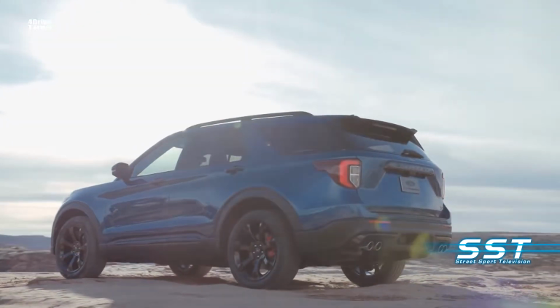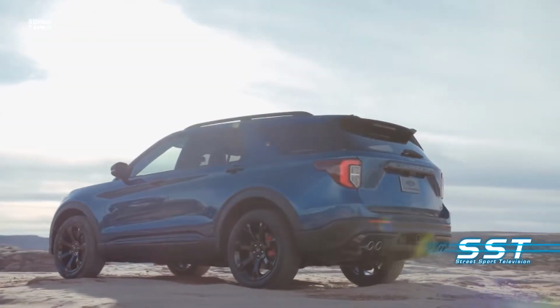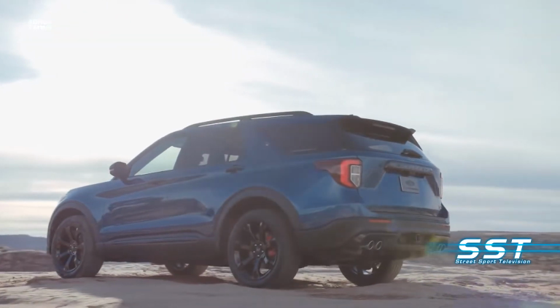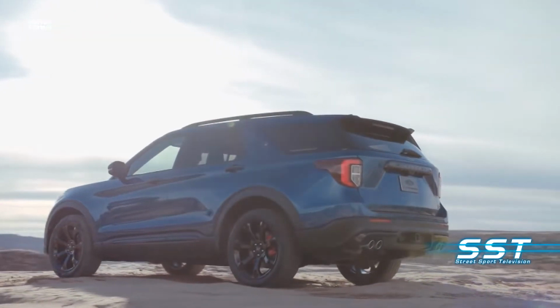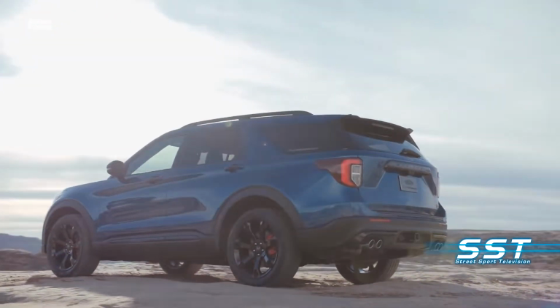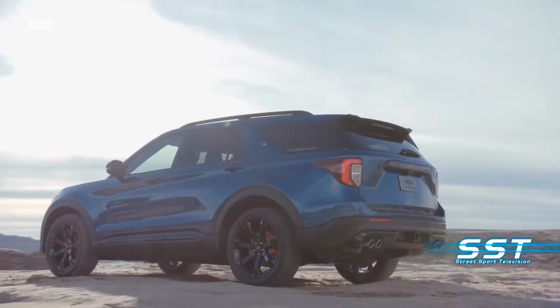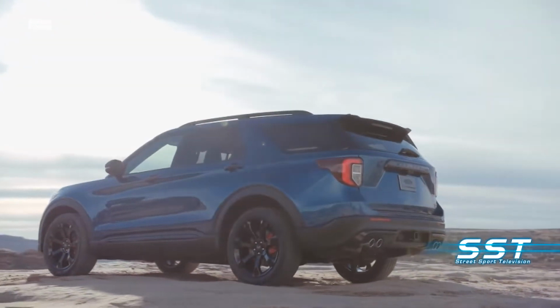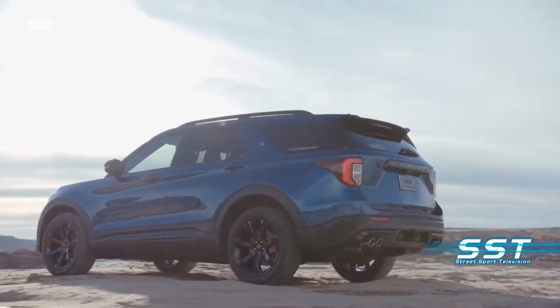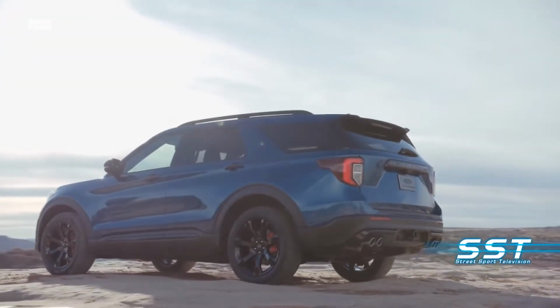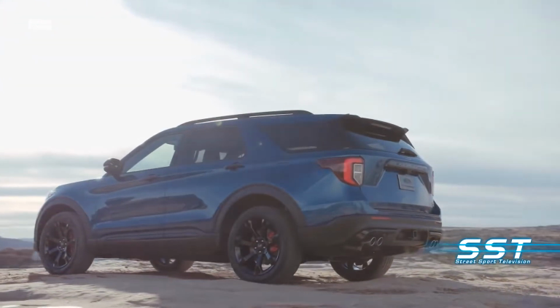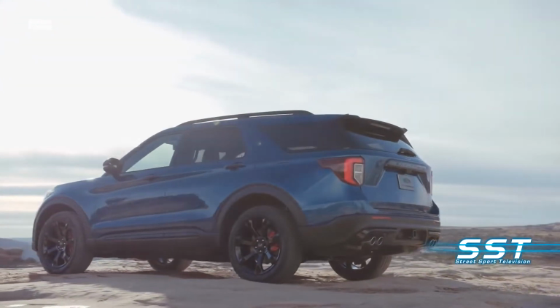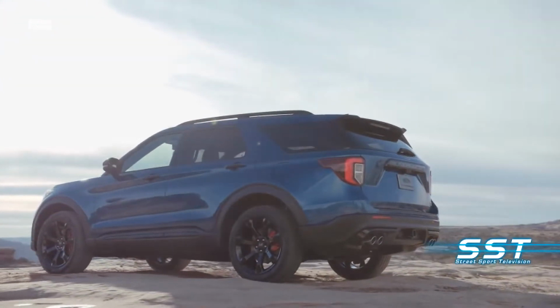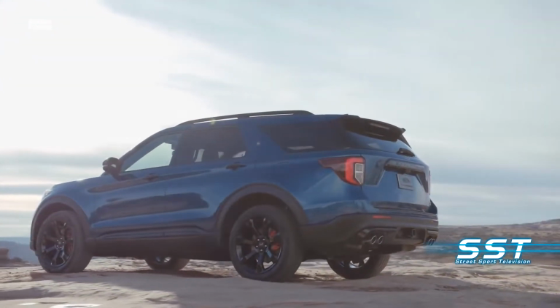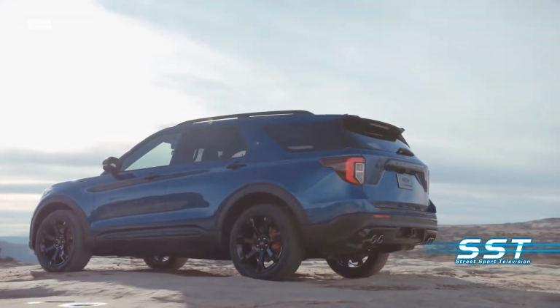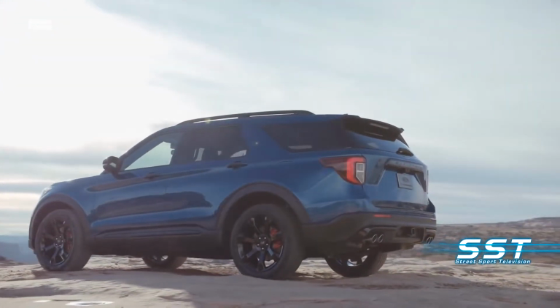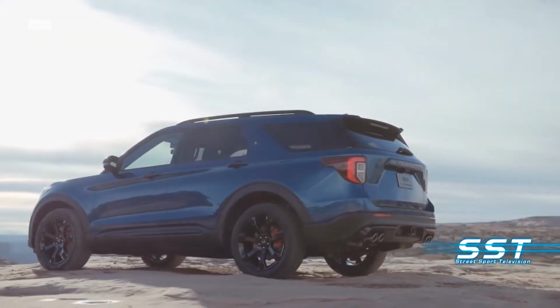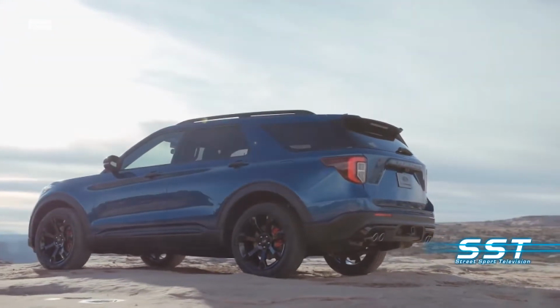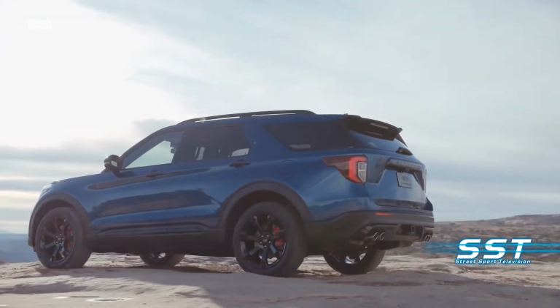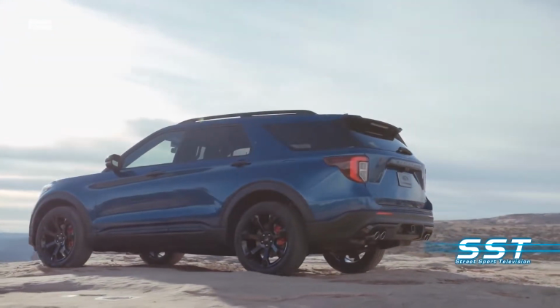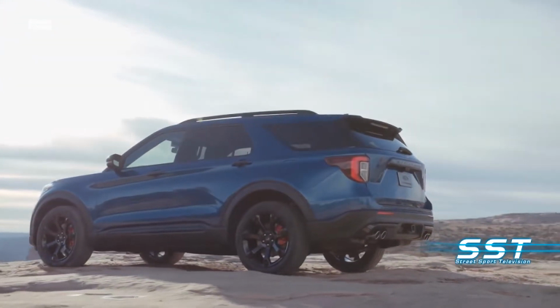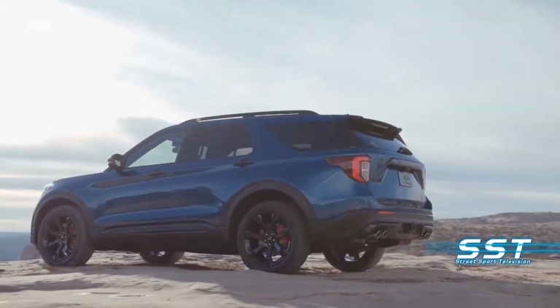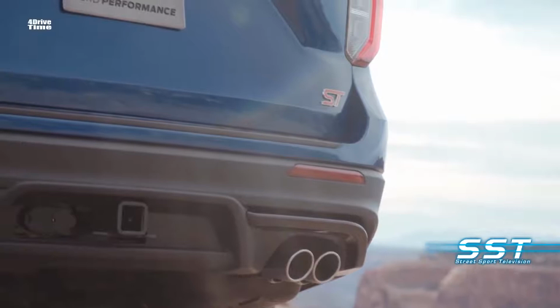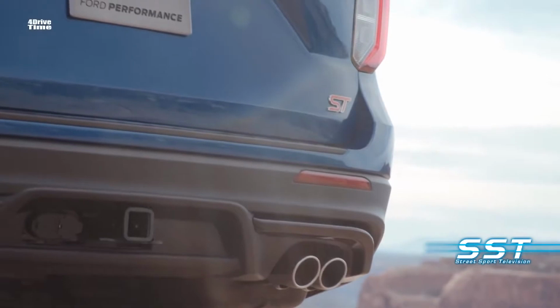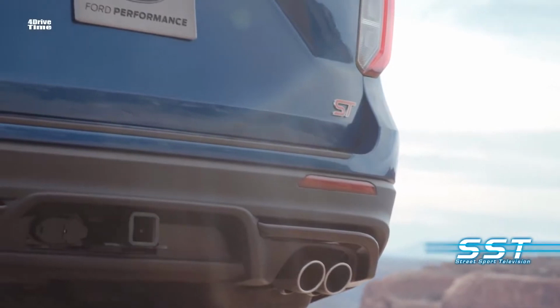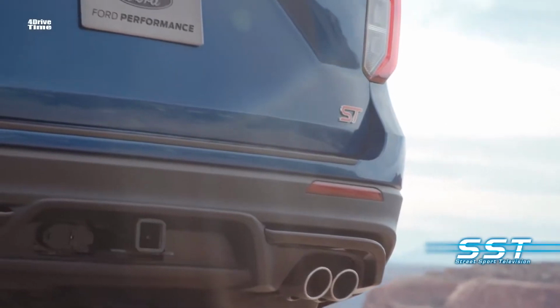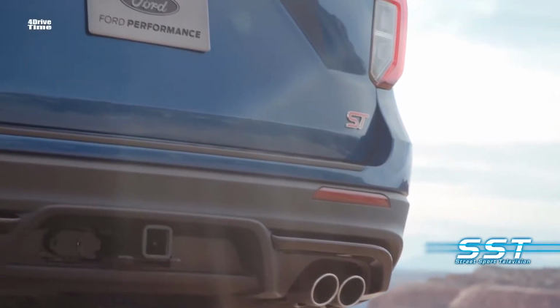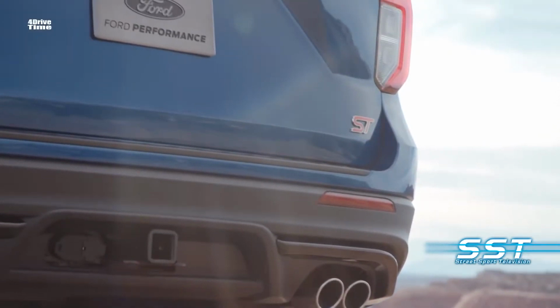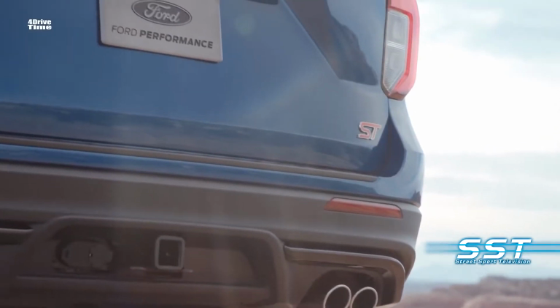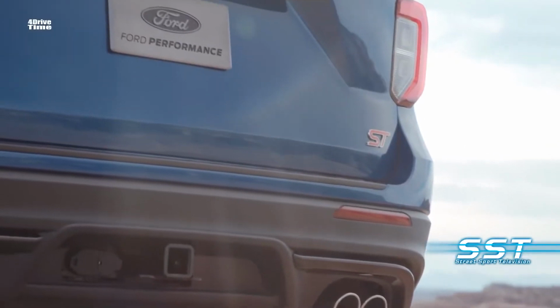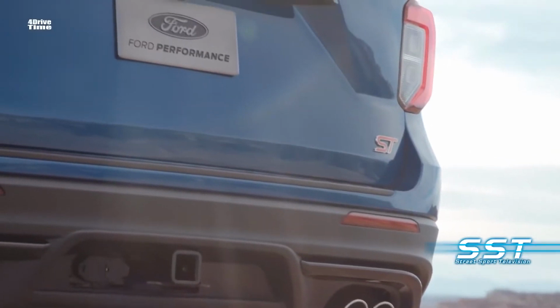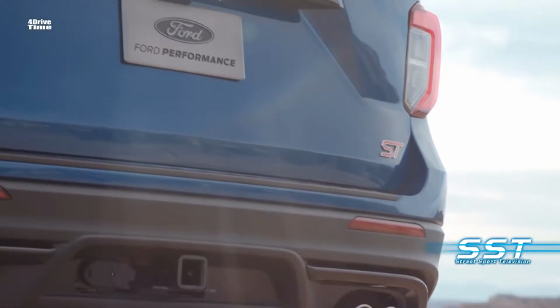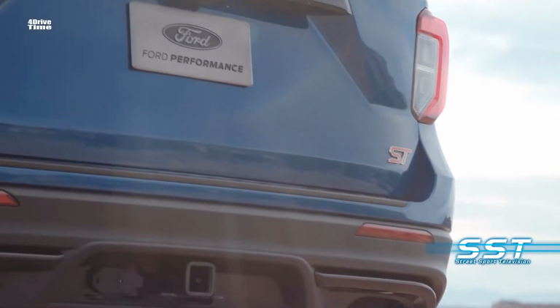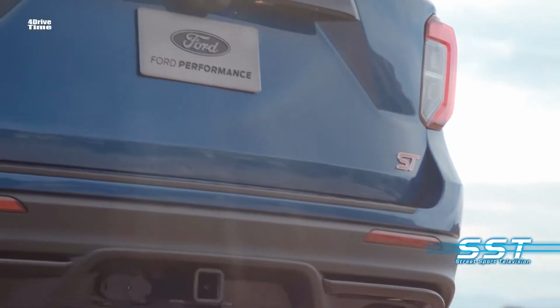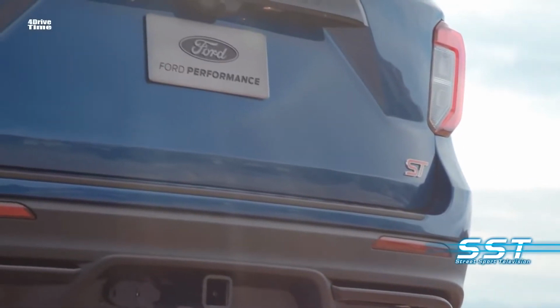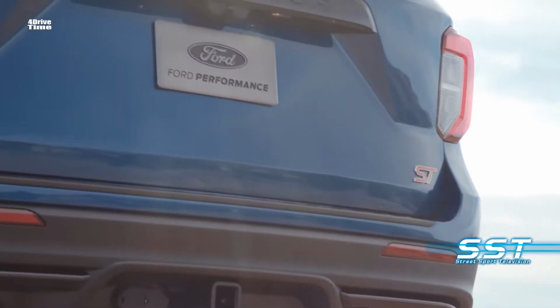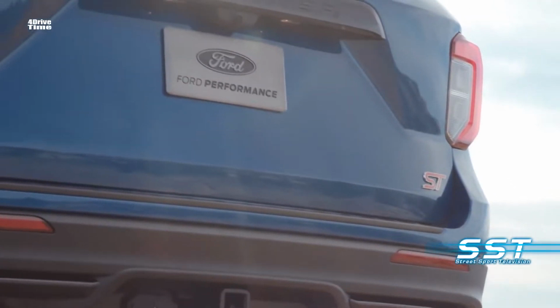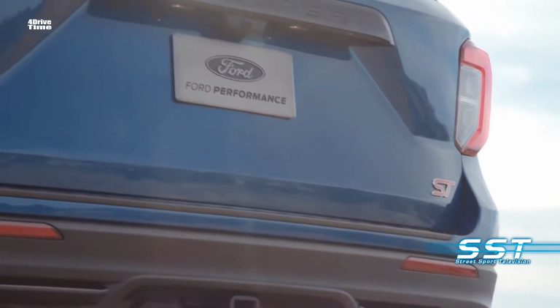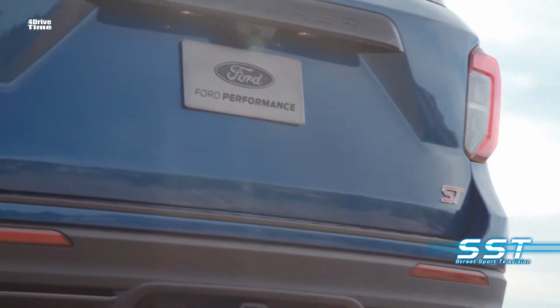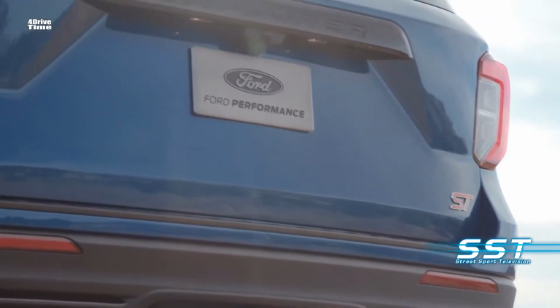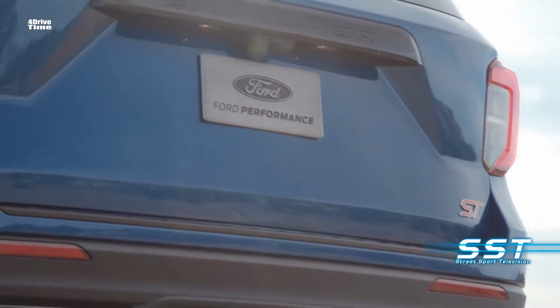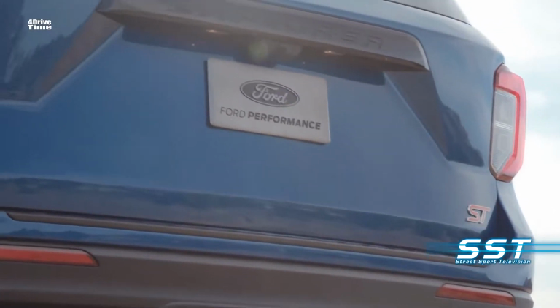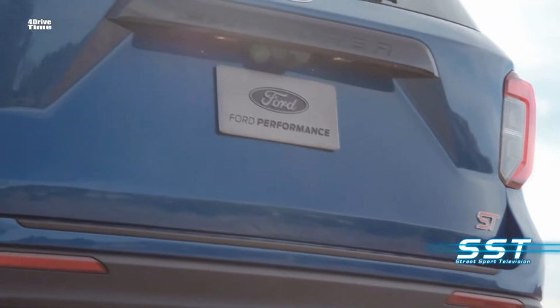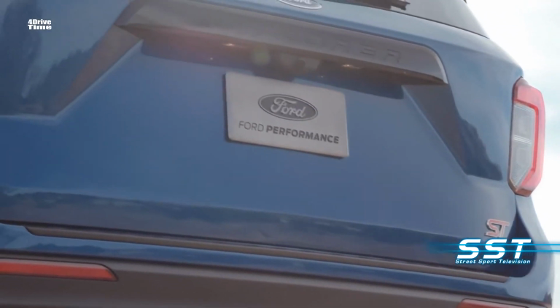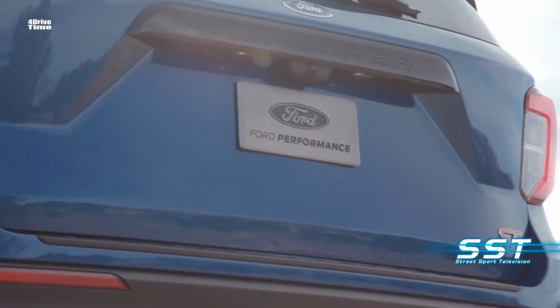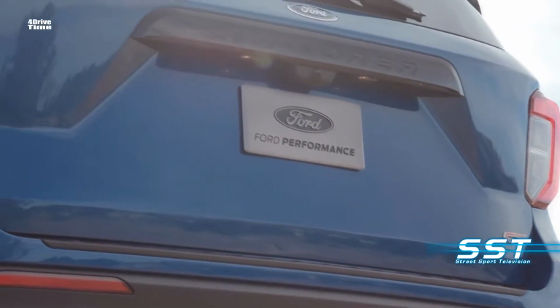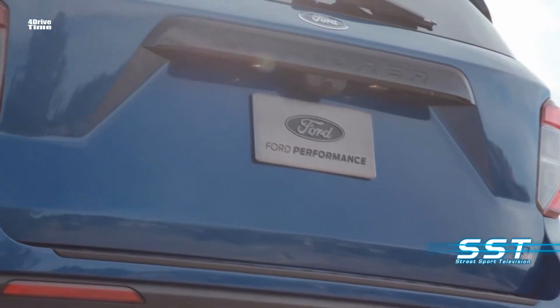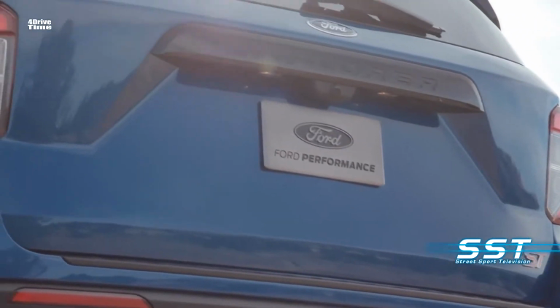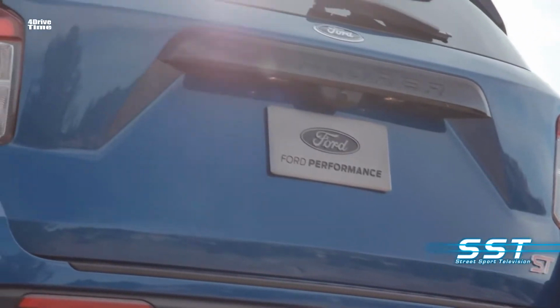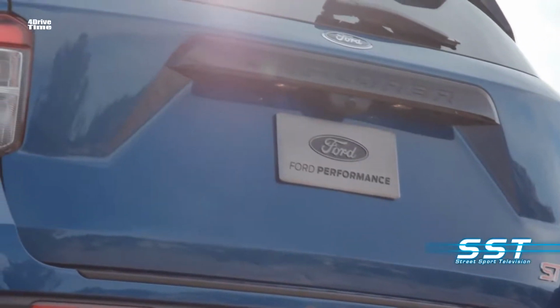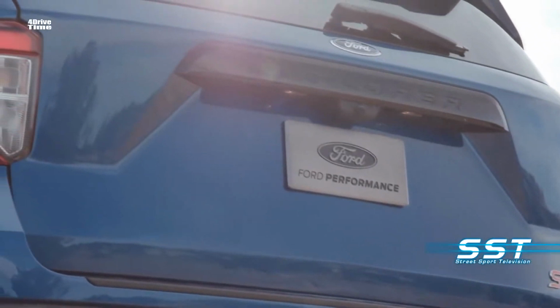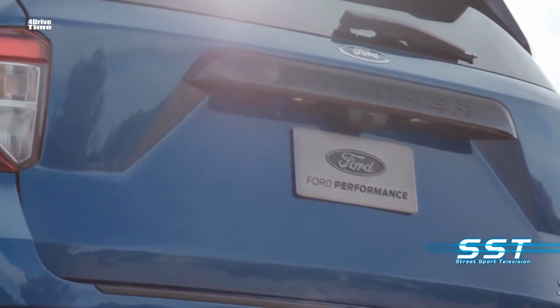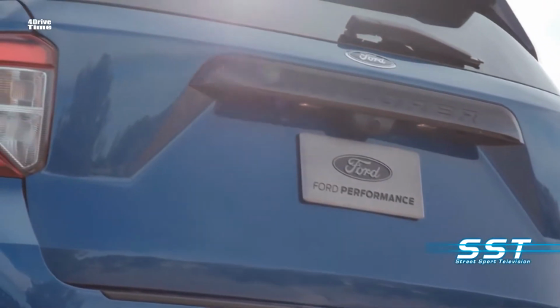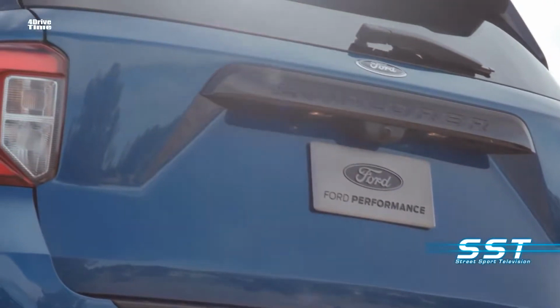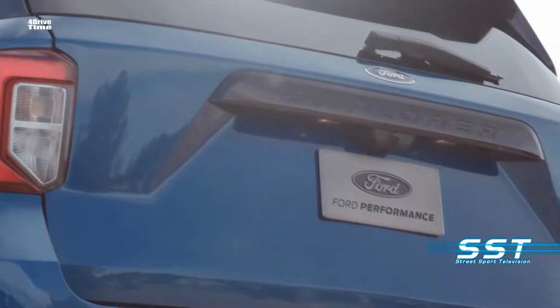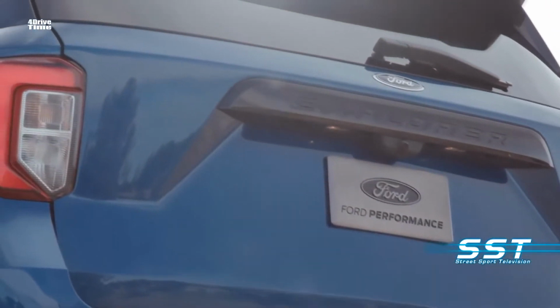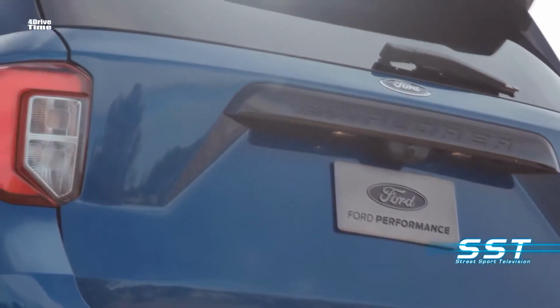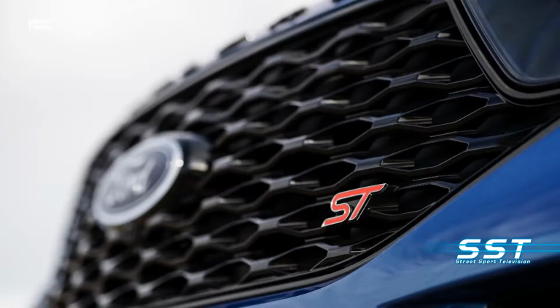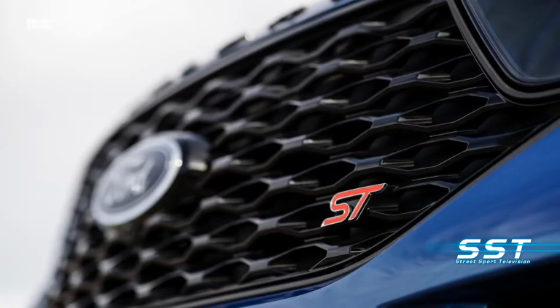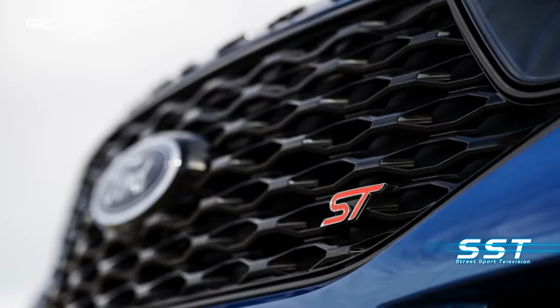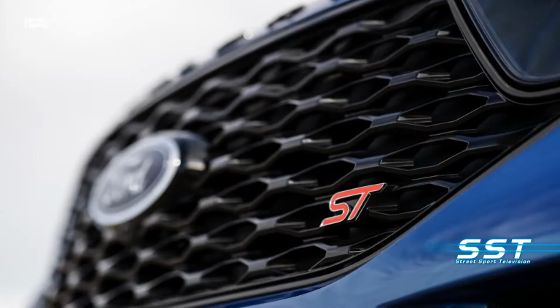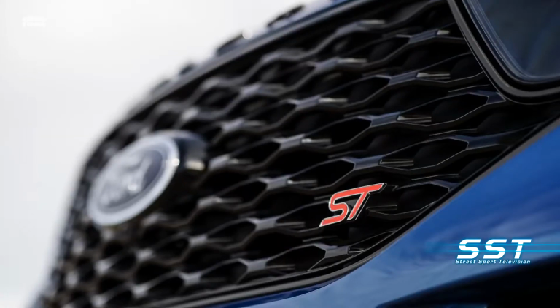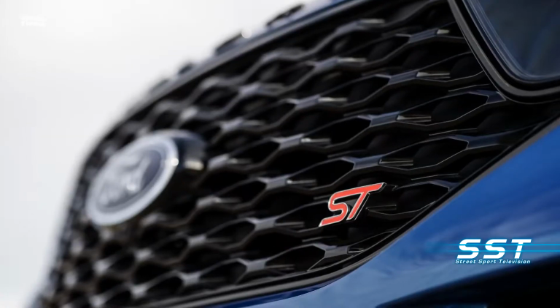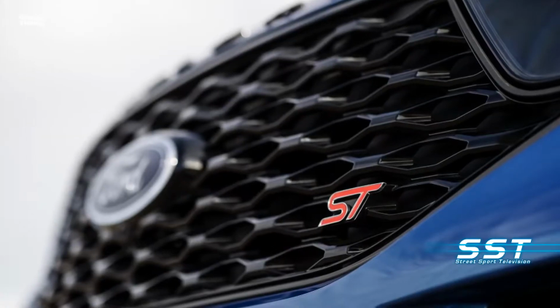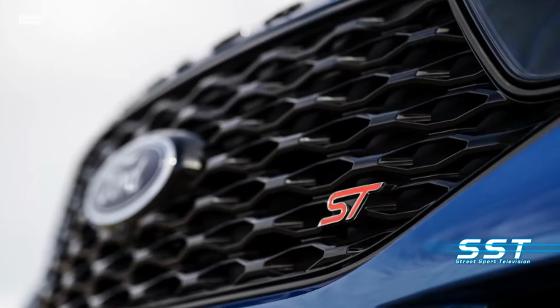Ford will offer seven trim levels: Standard, XLT, Limited, Hybrid, Limited Hybrid, Platinum, and ST.